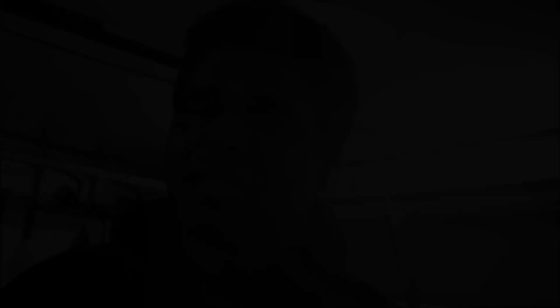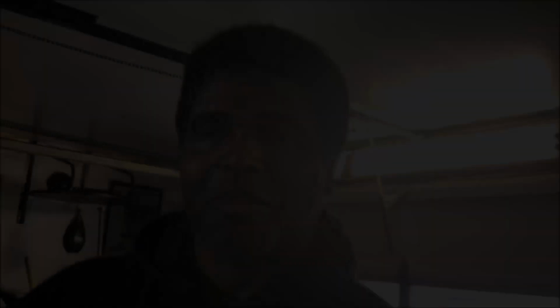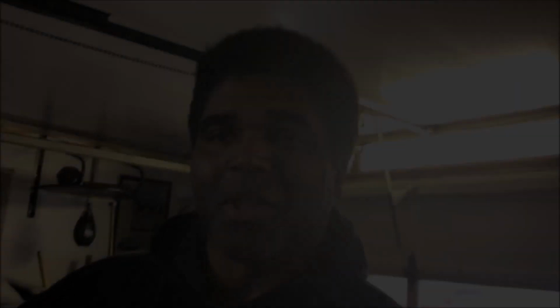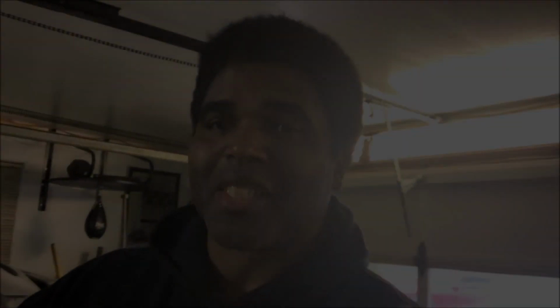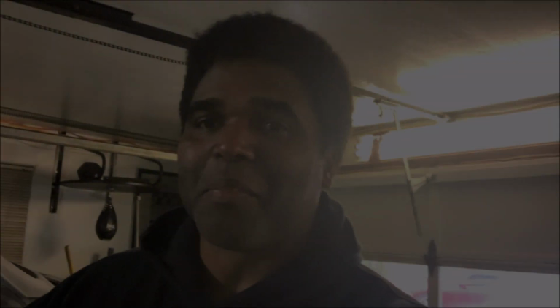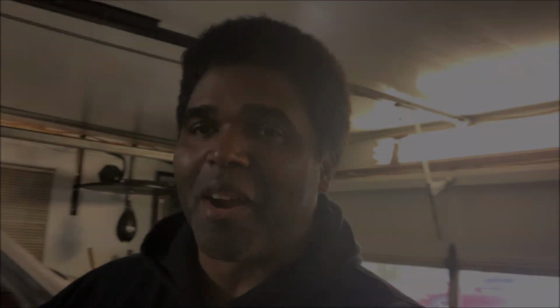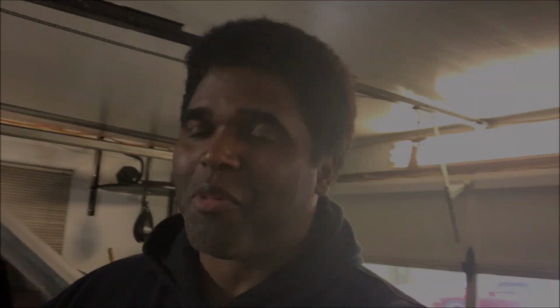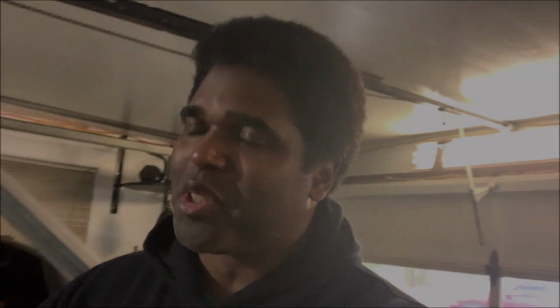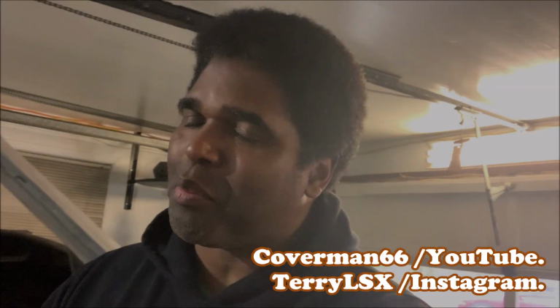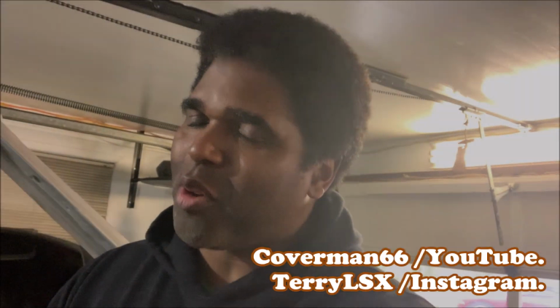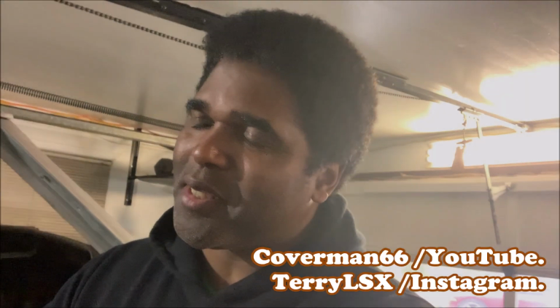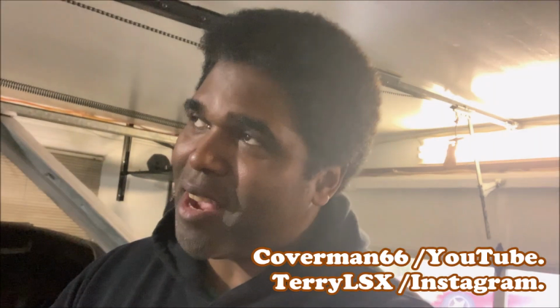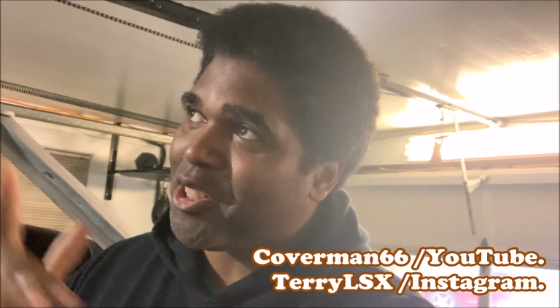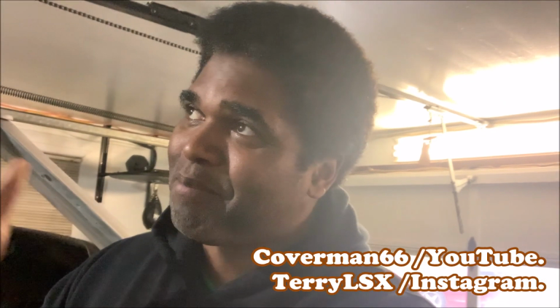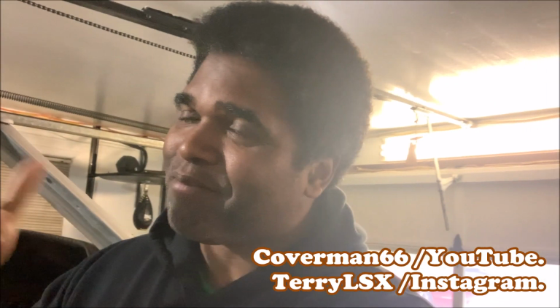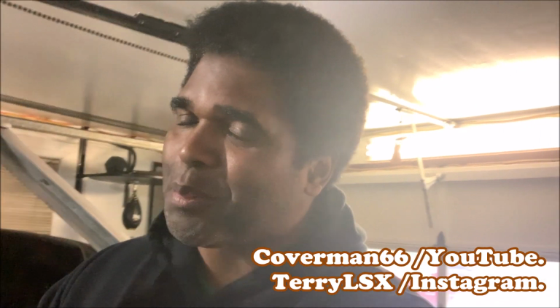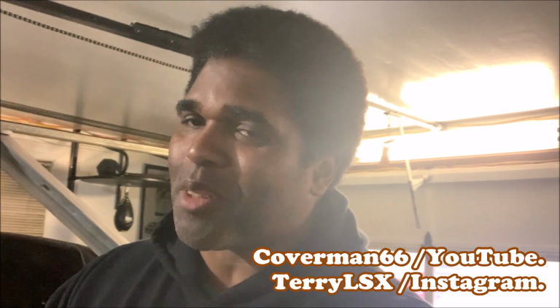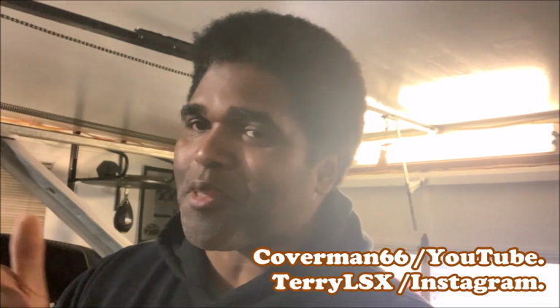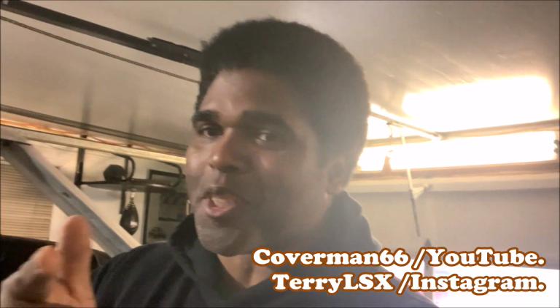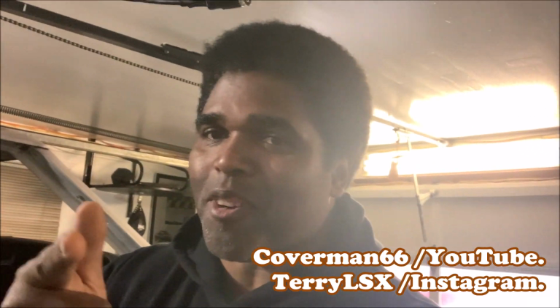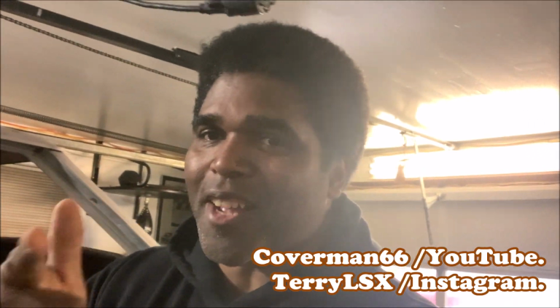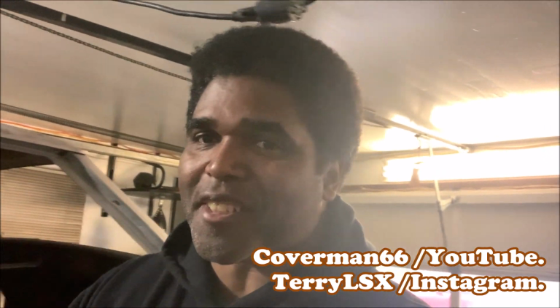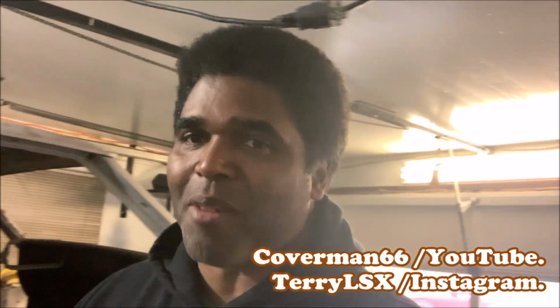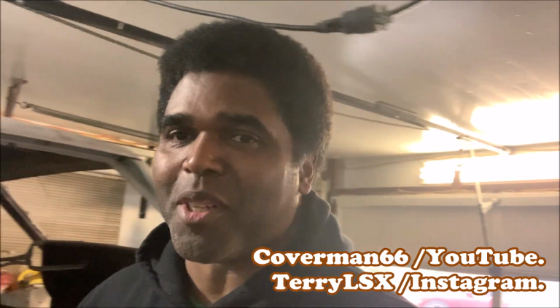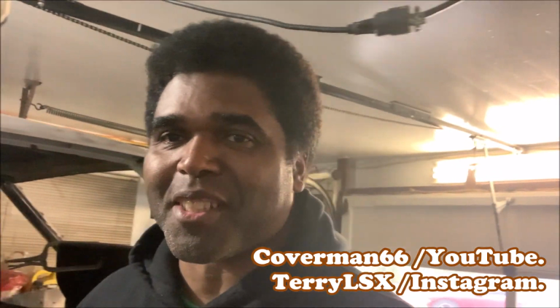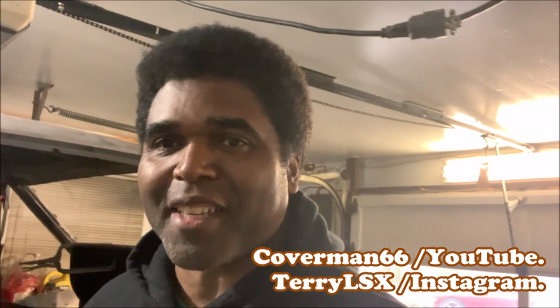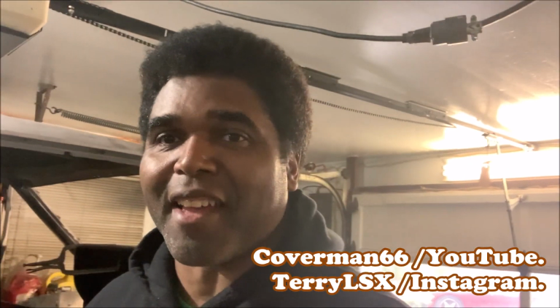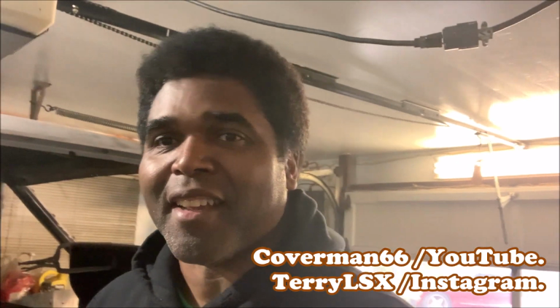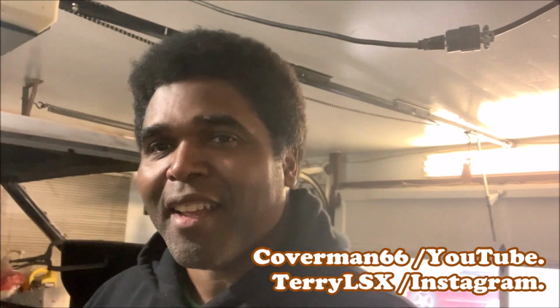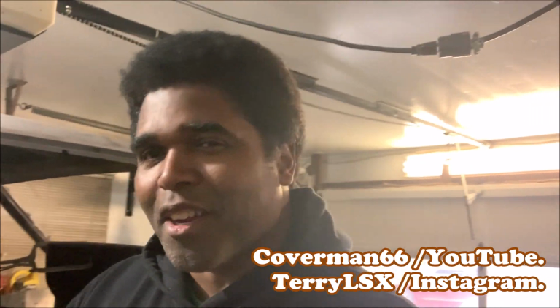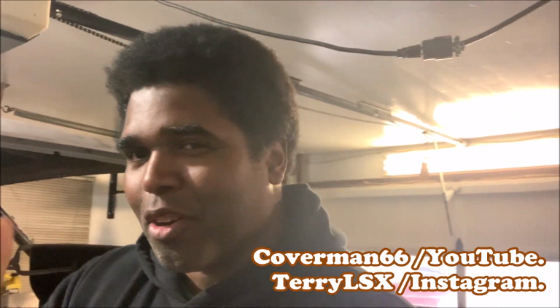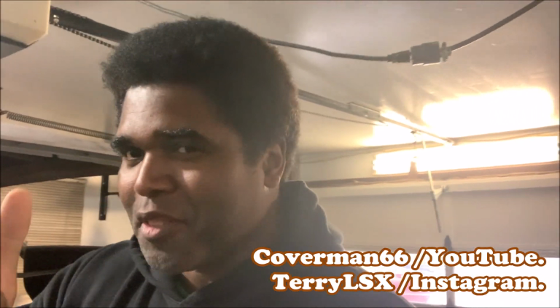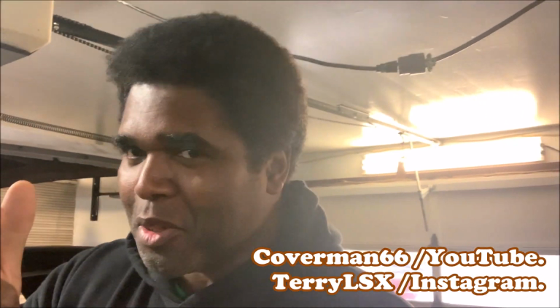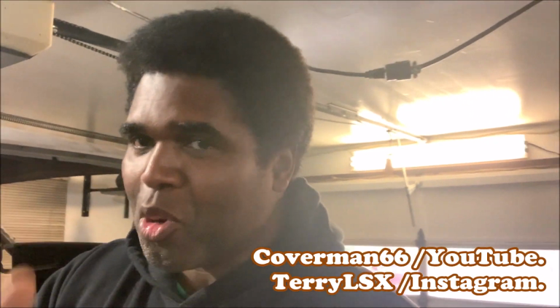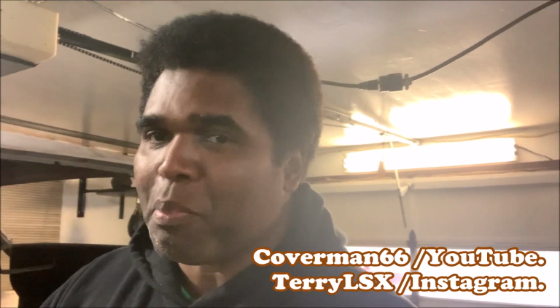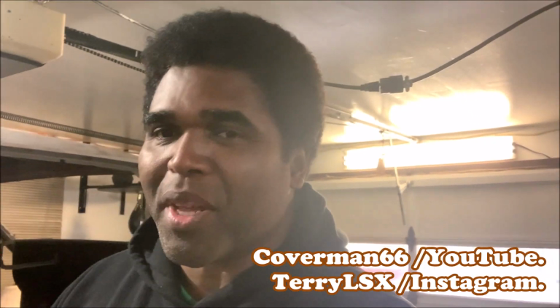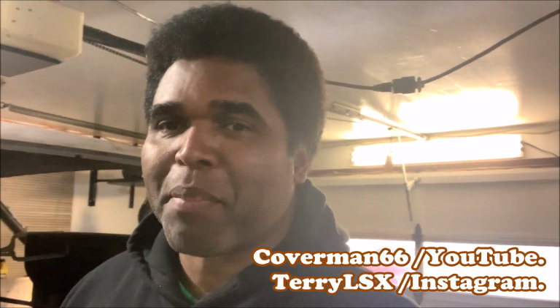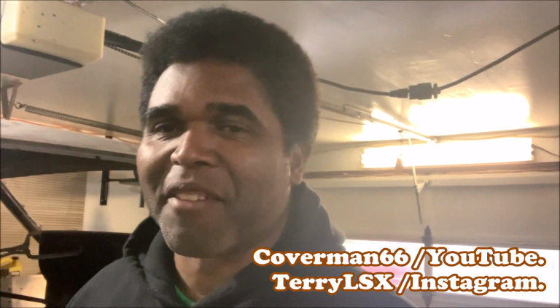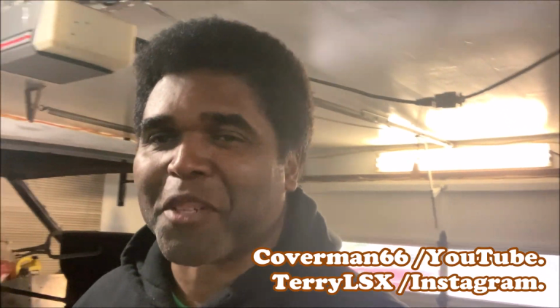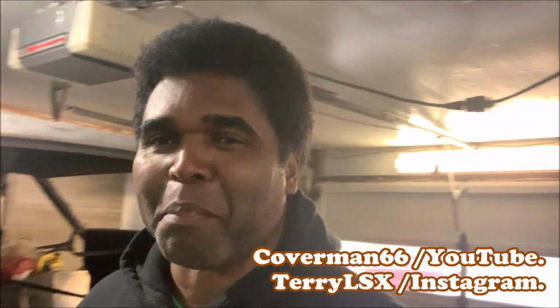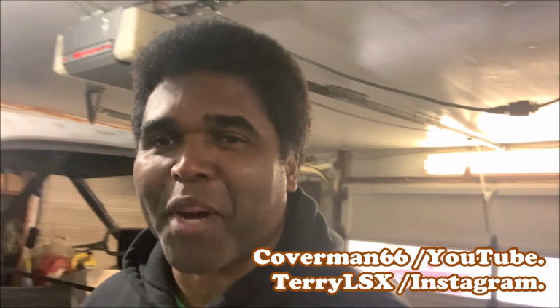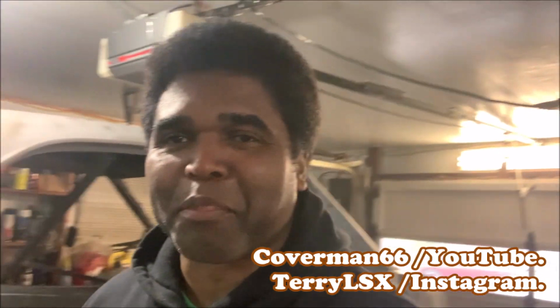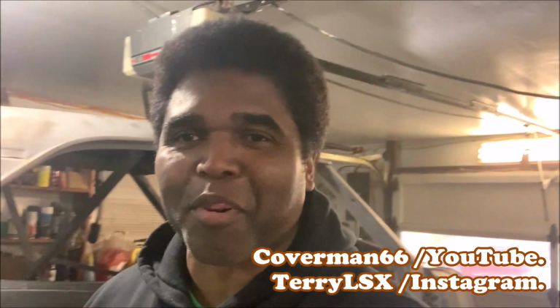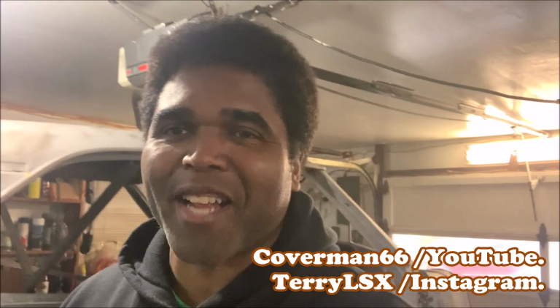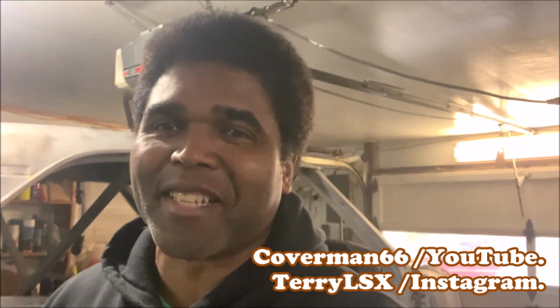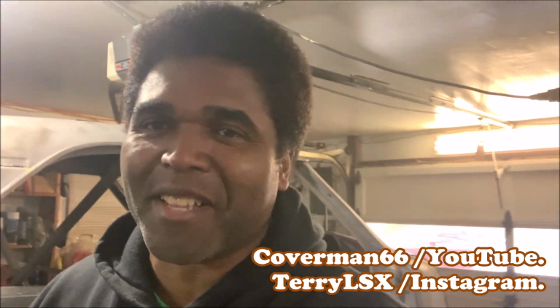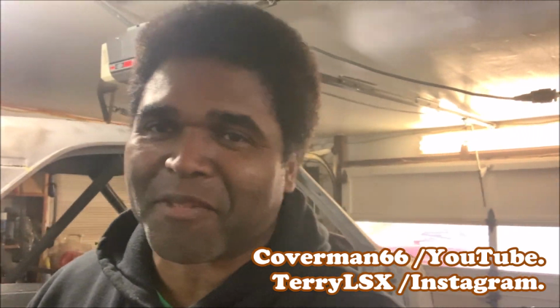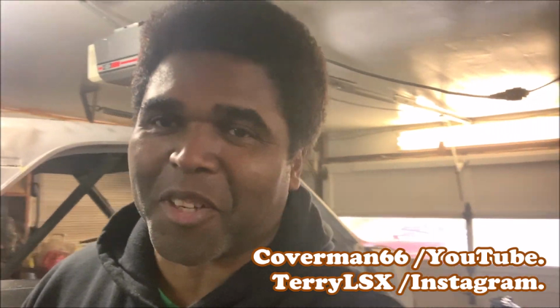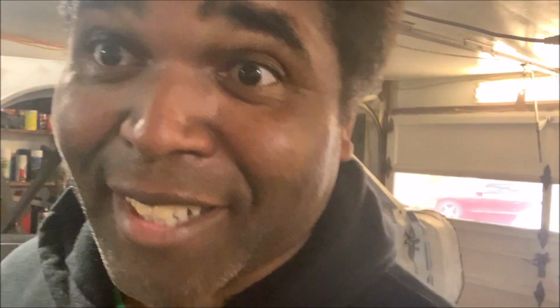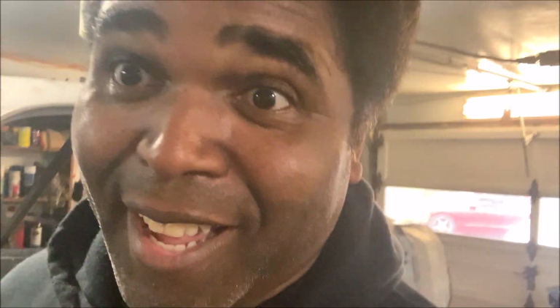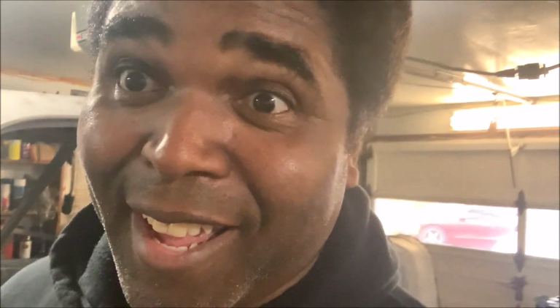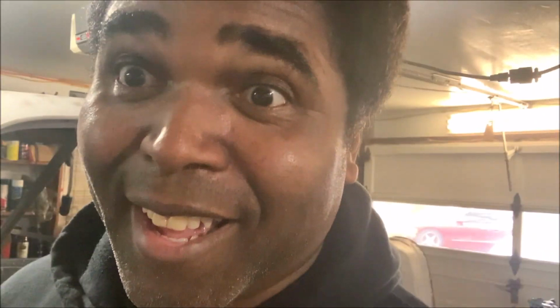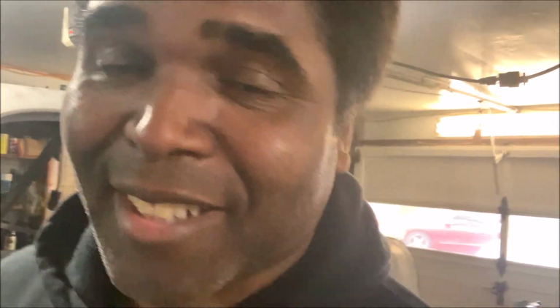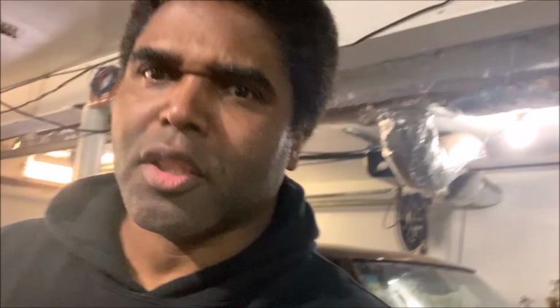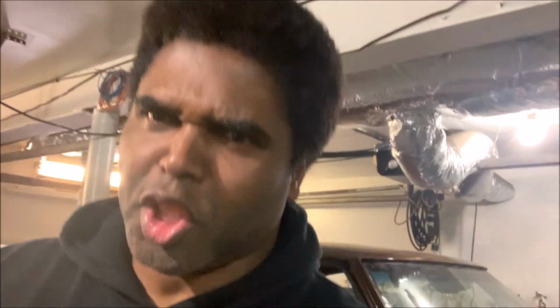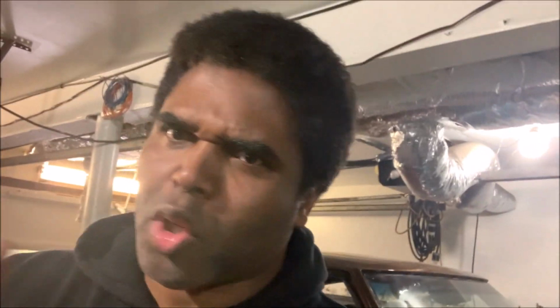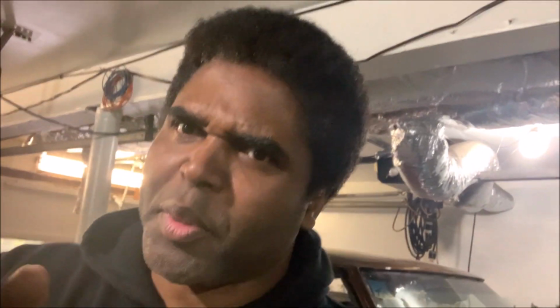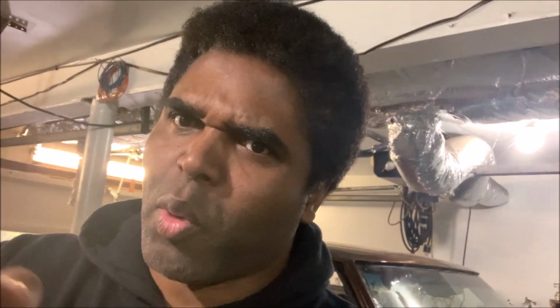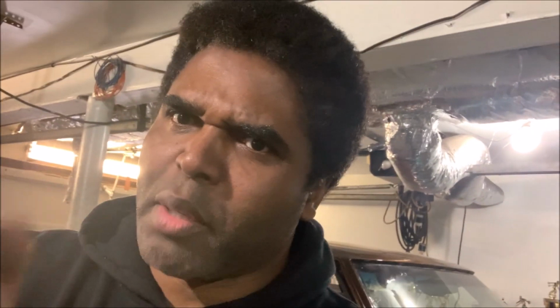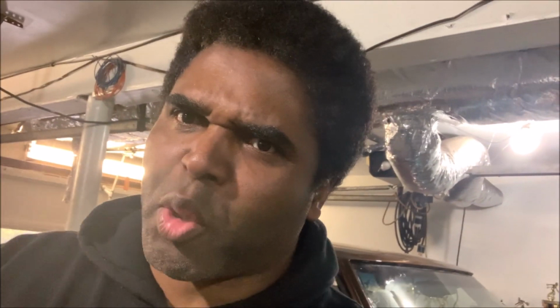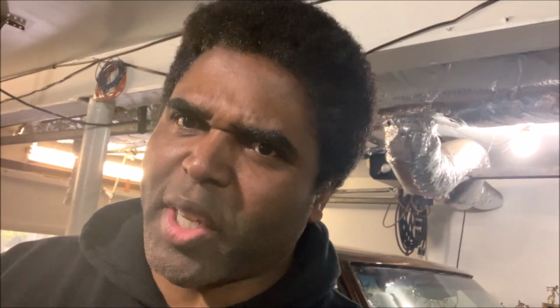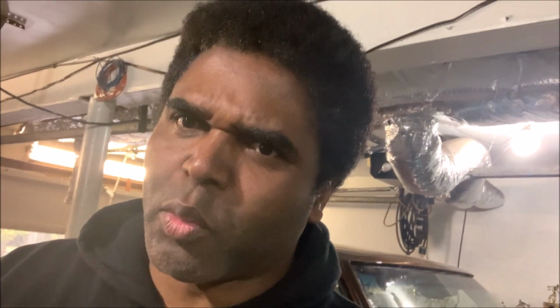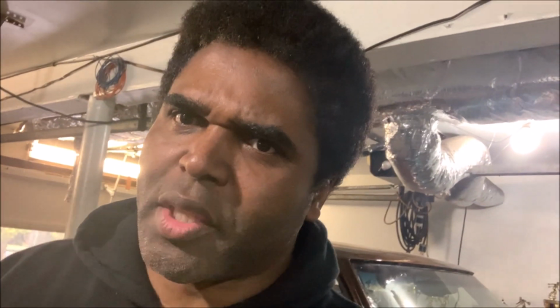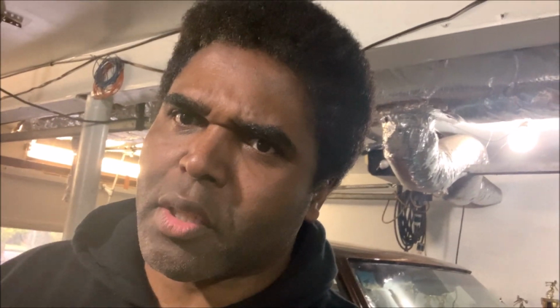What's up everyone, it's your boy Terry speaking from the garage shop once again, here to offer you some more Big Bang for the Buck product and info. This is going to be one of them quick ones.